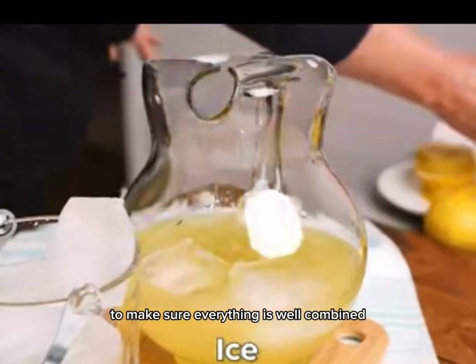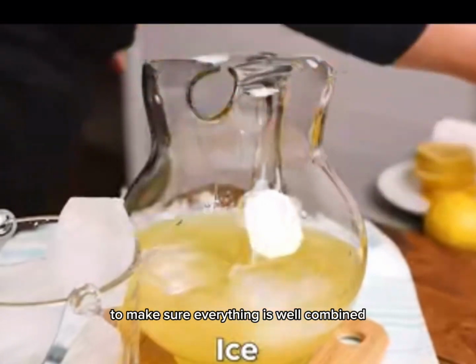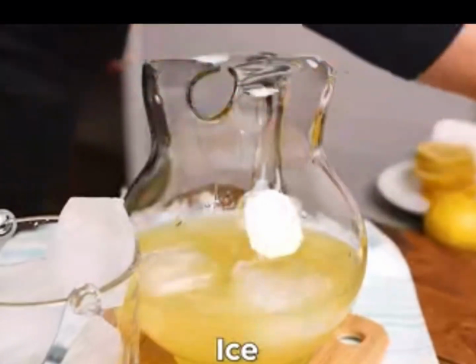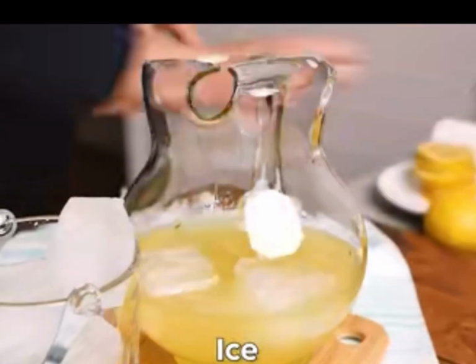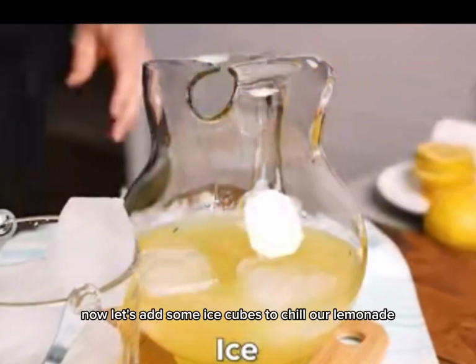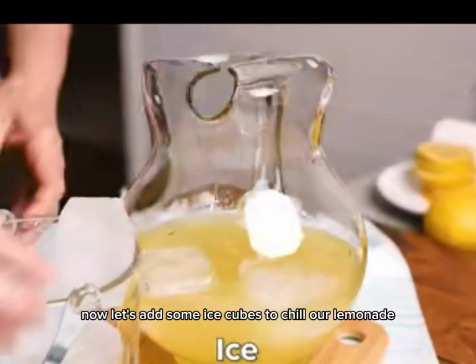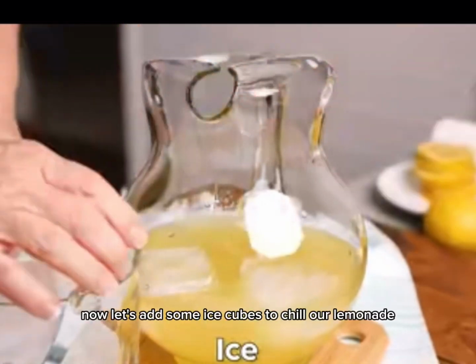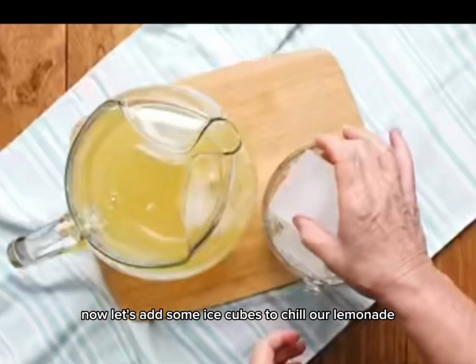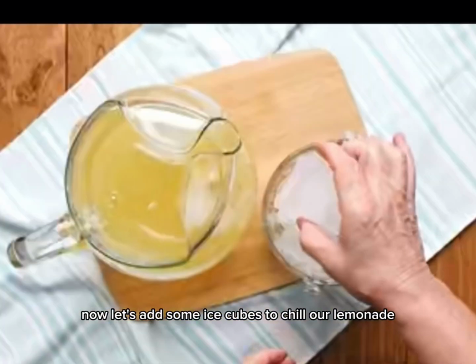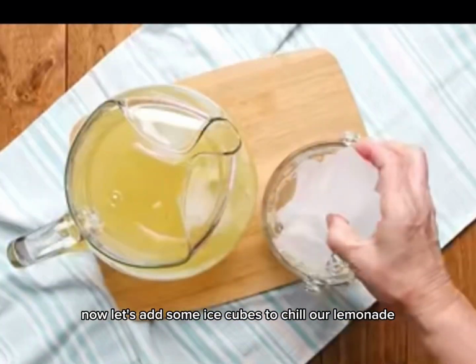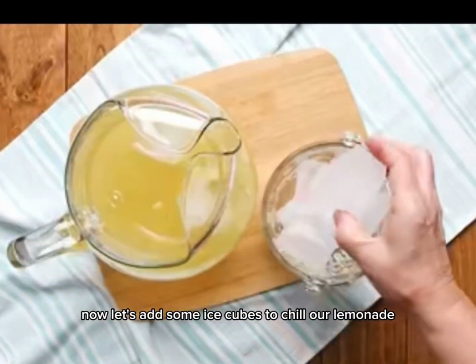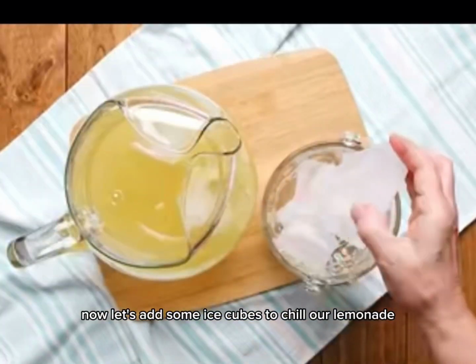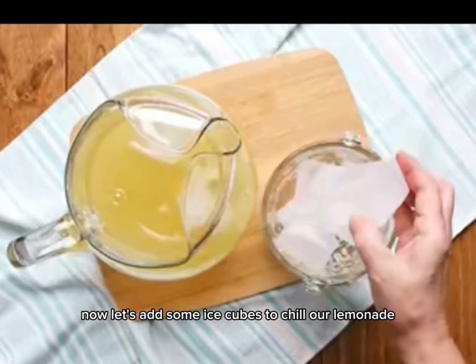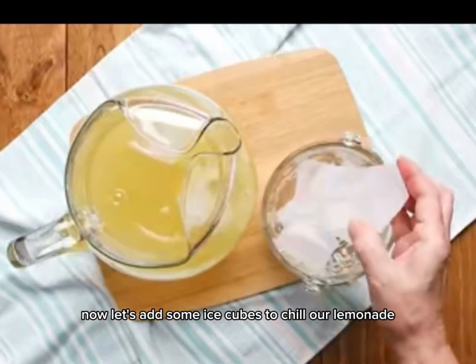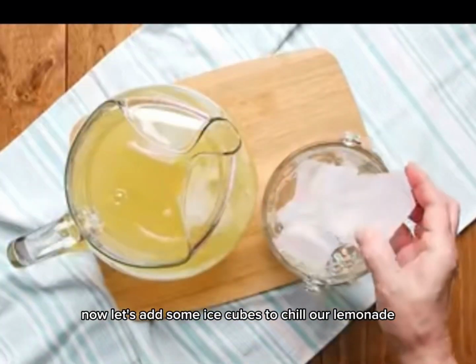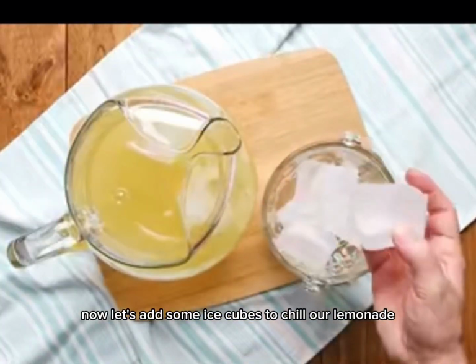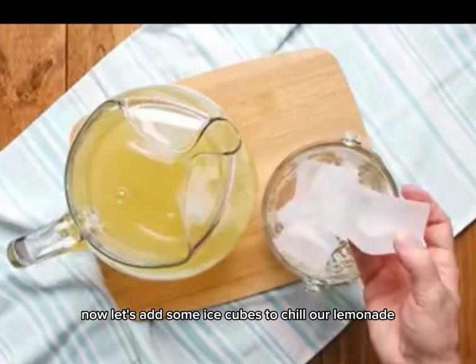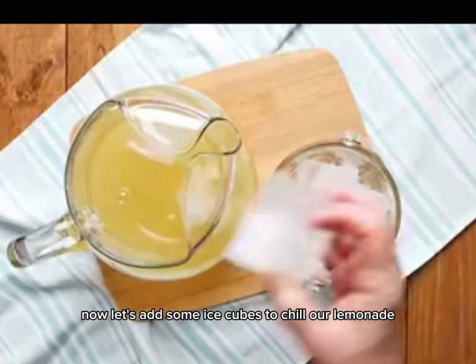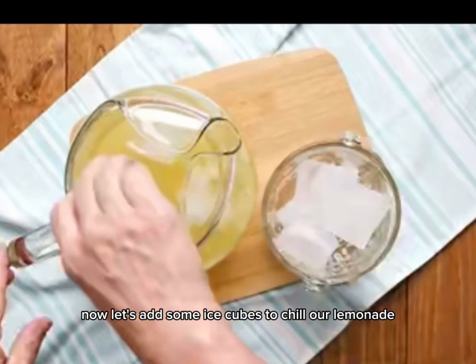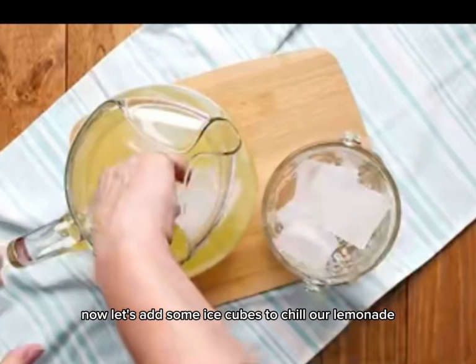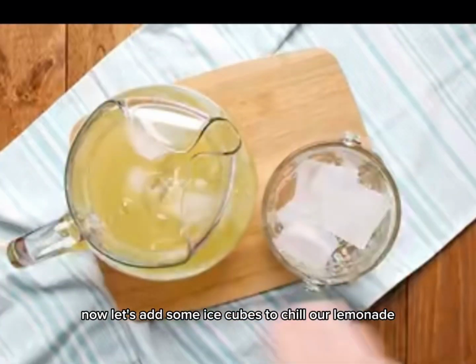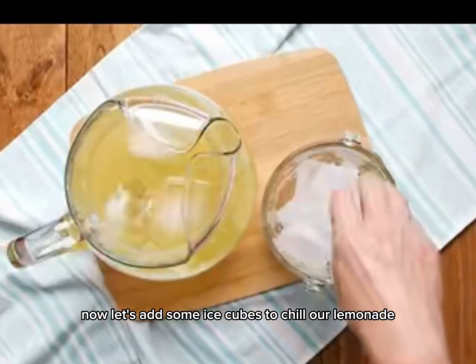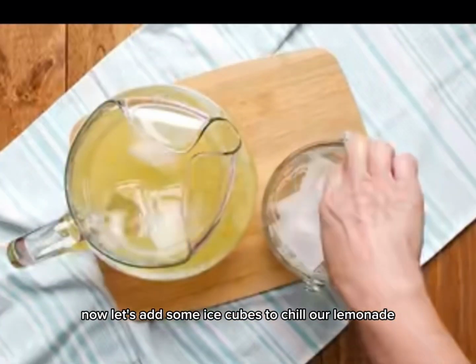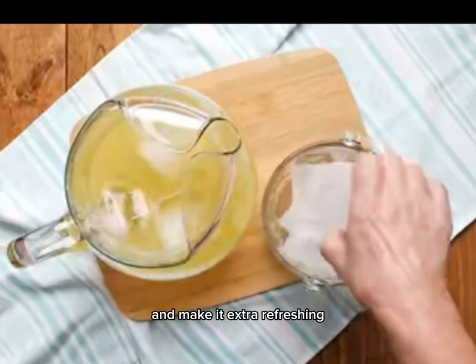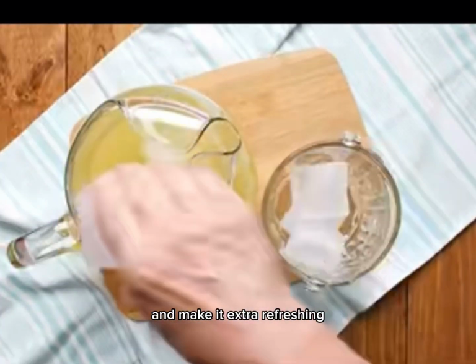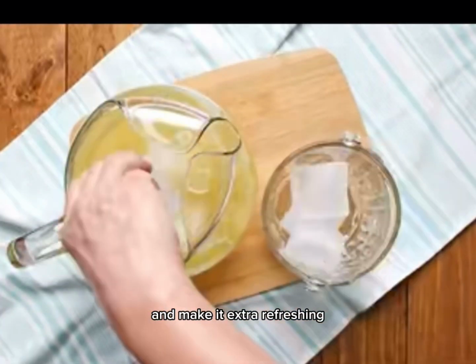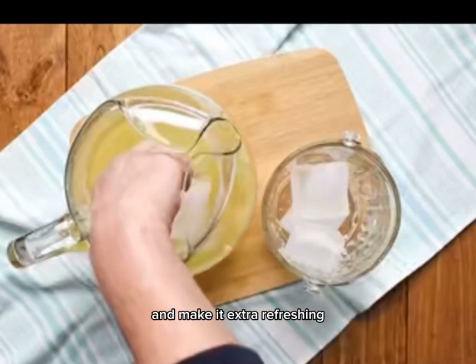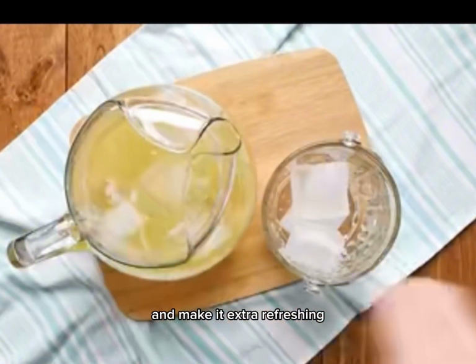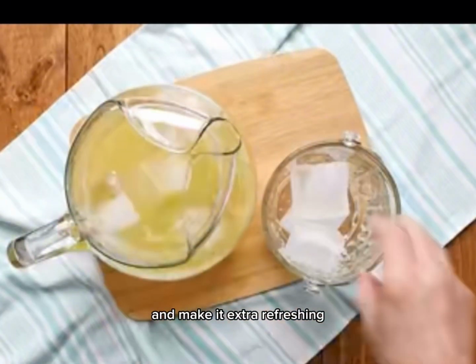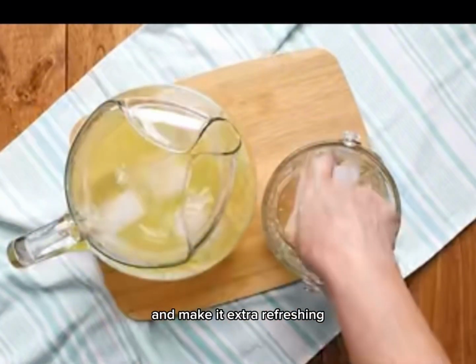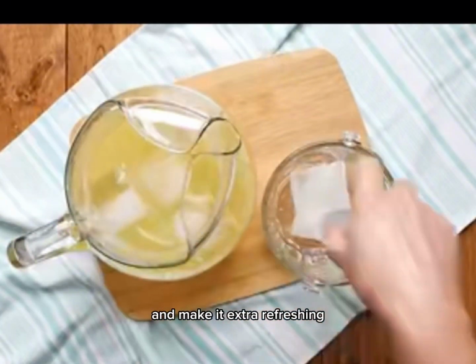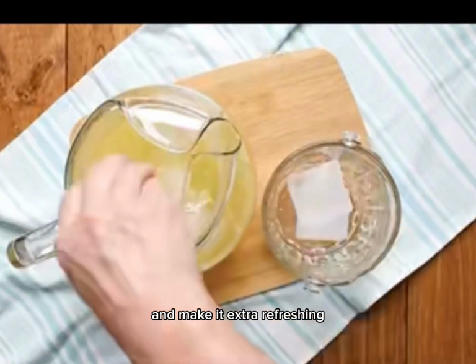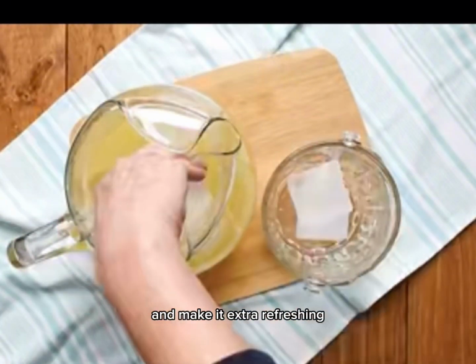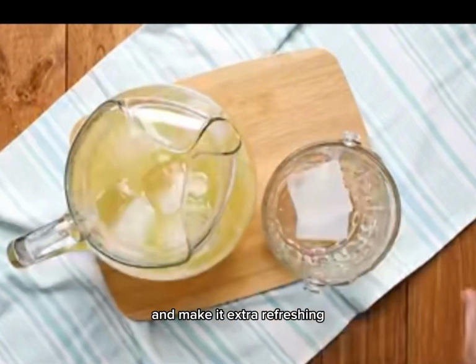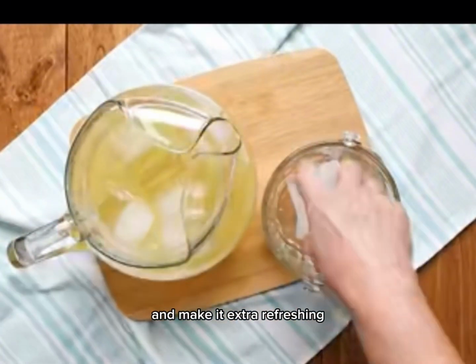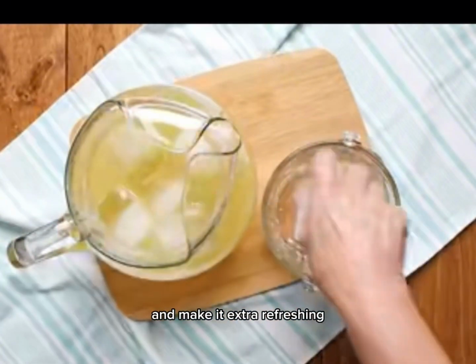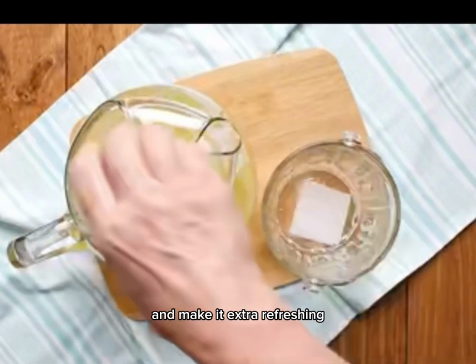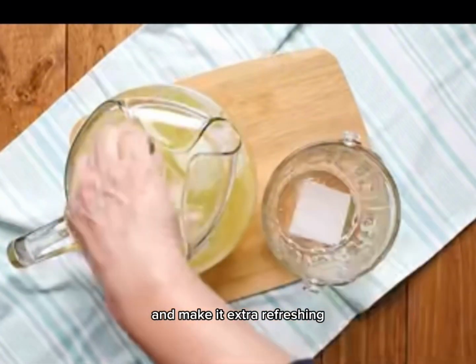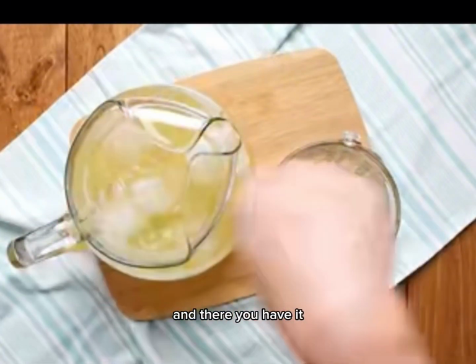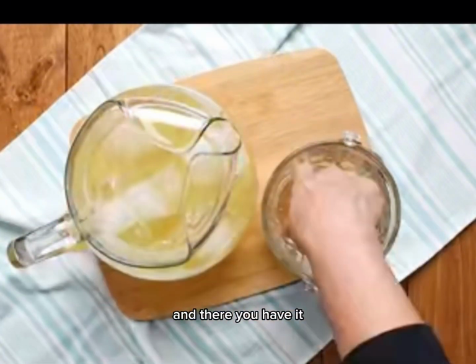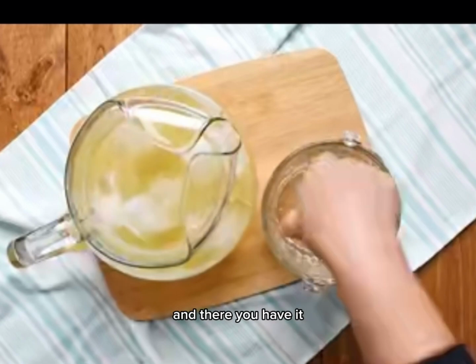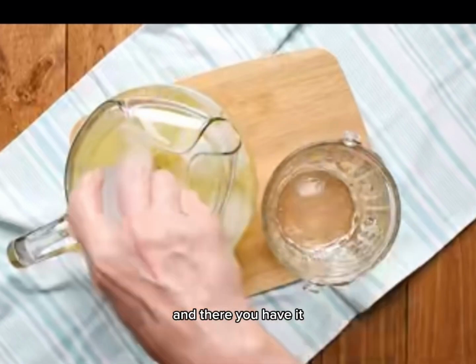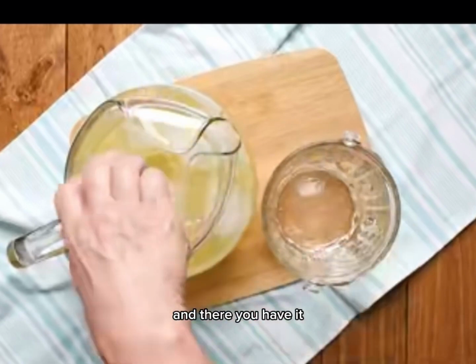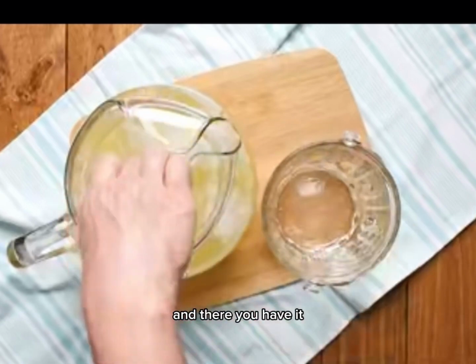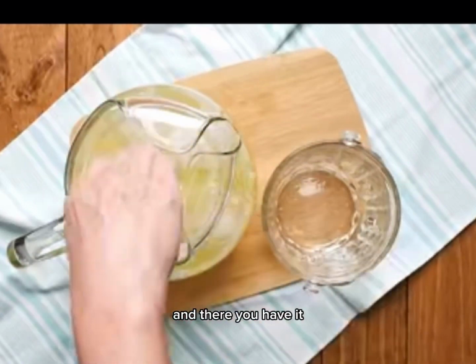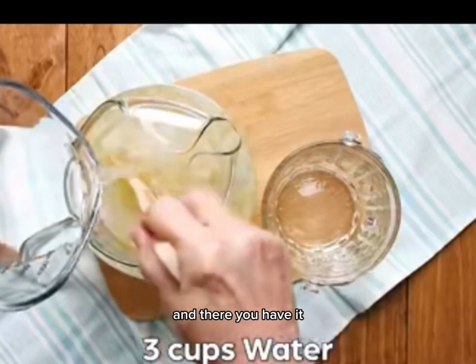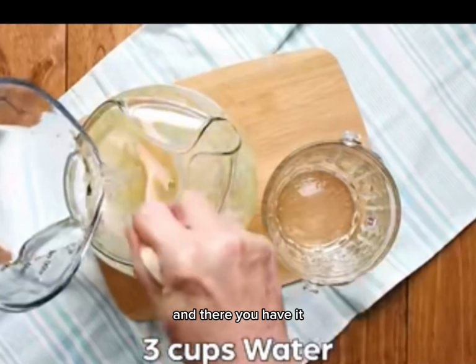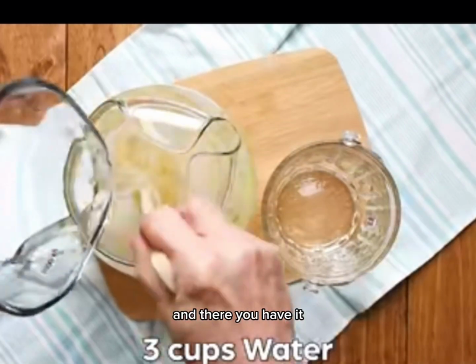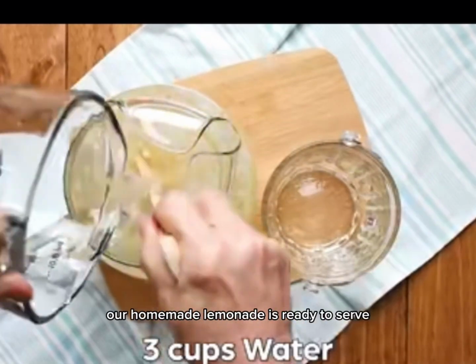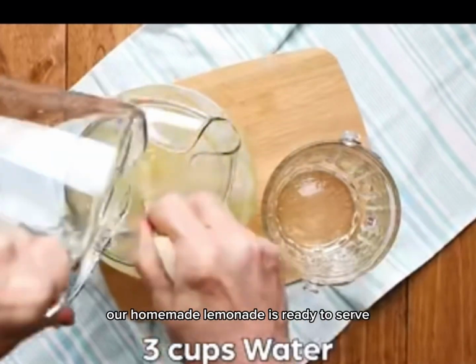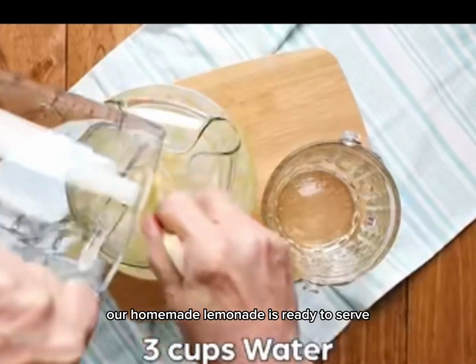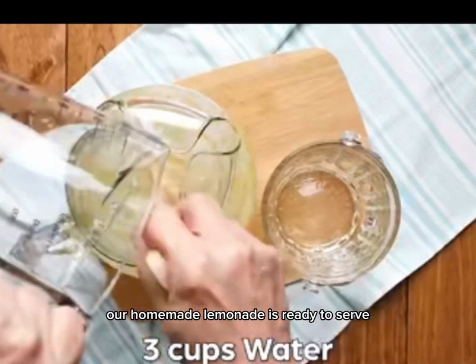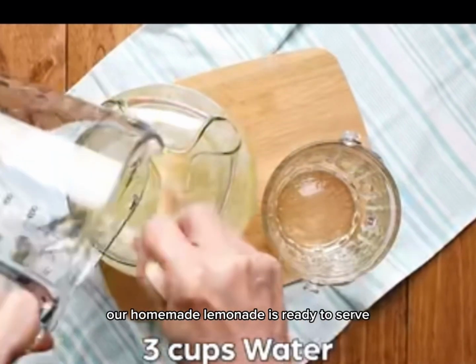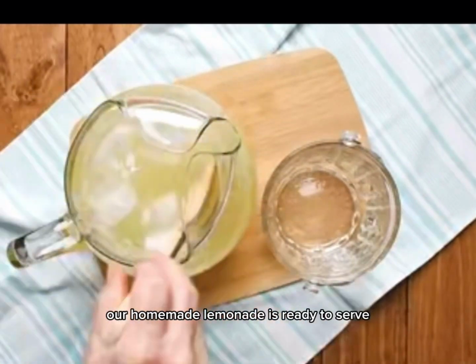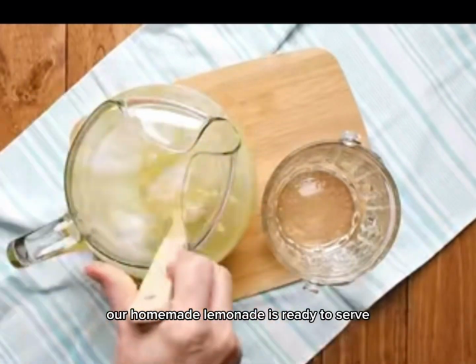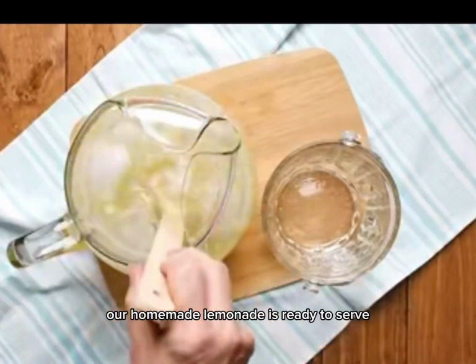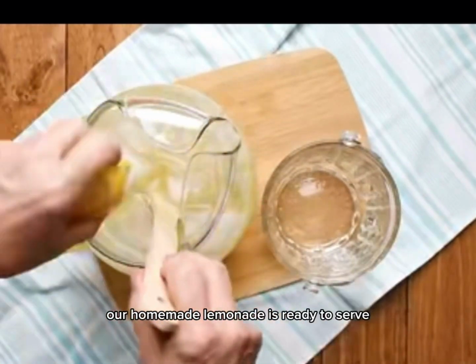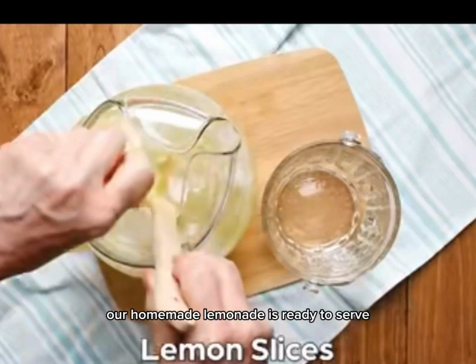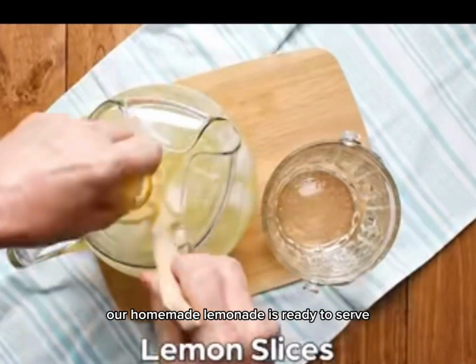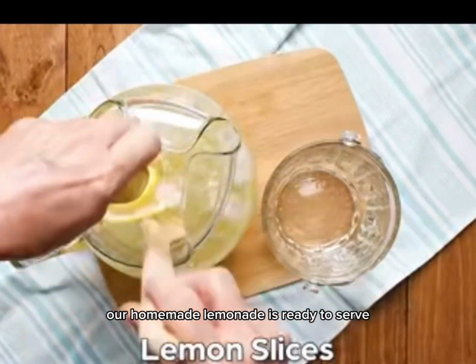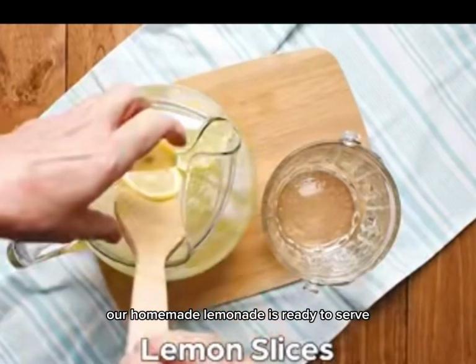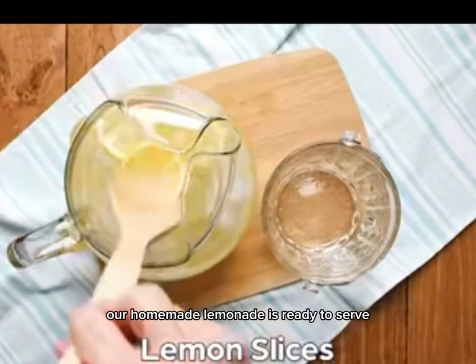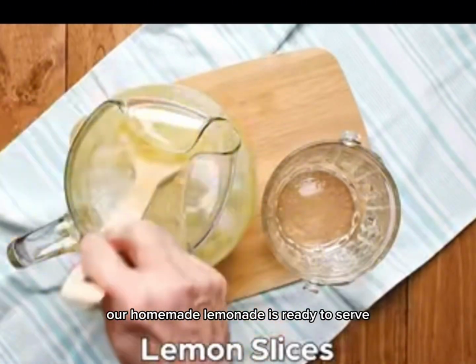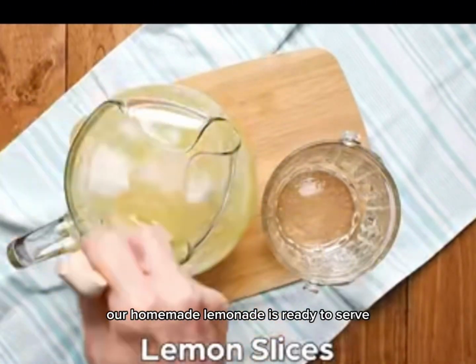Now let's add some ice cubes to chill our lemonade and make it extra refreshing. And there you have it — our homemade lemonade is ready to serve.